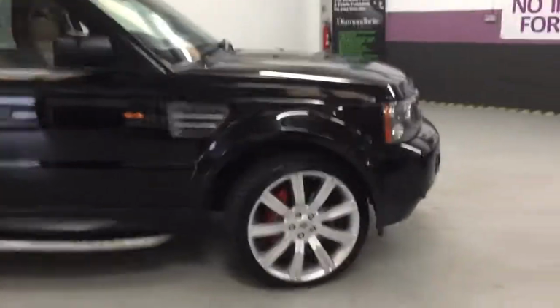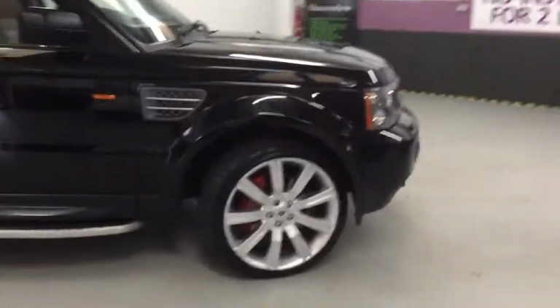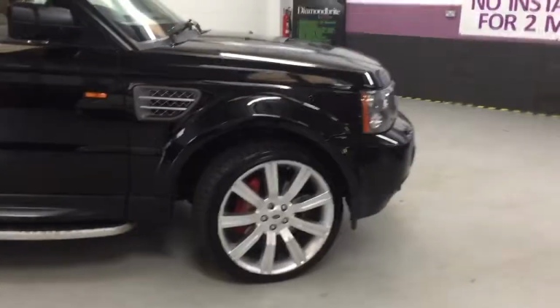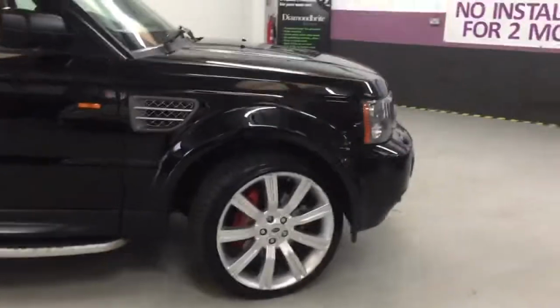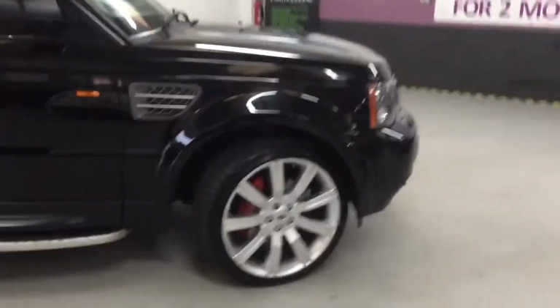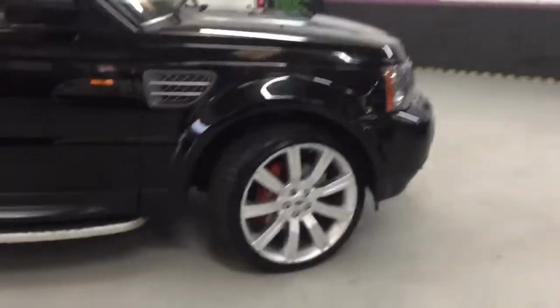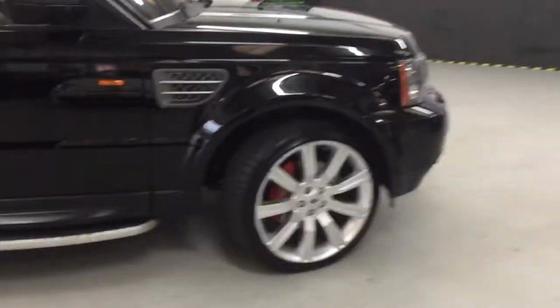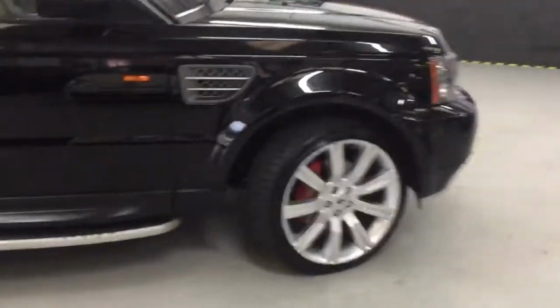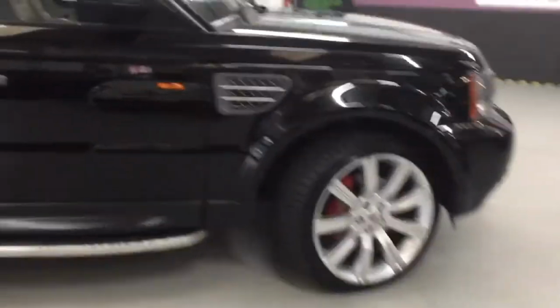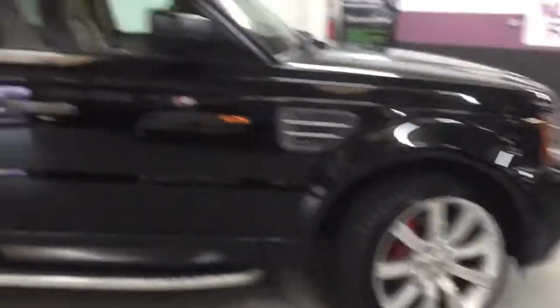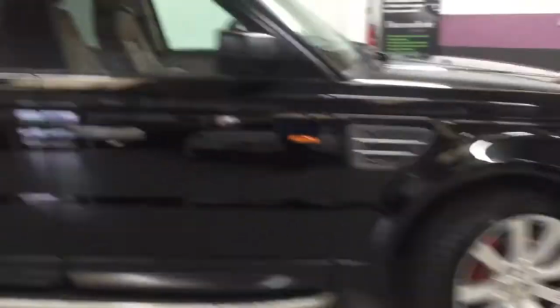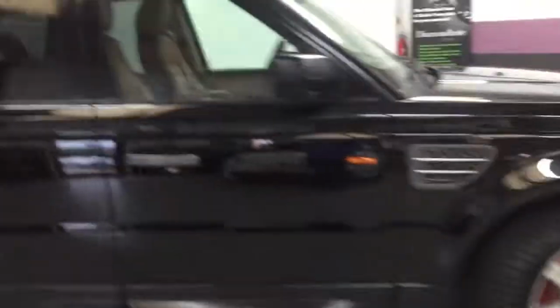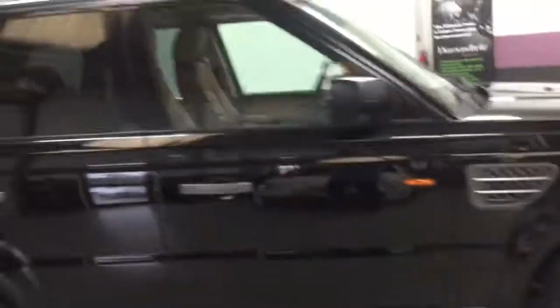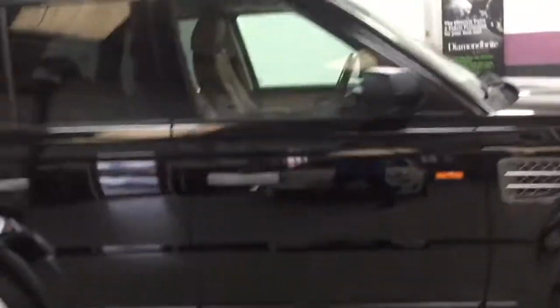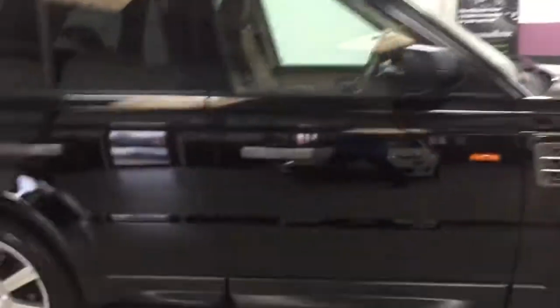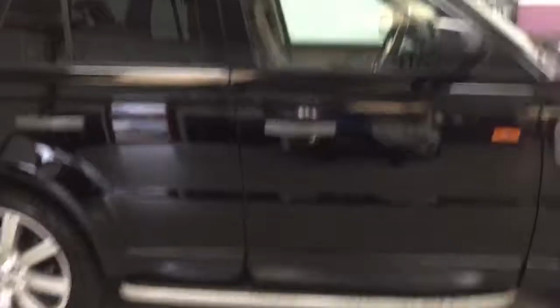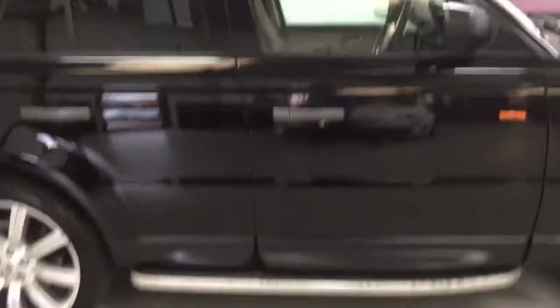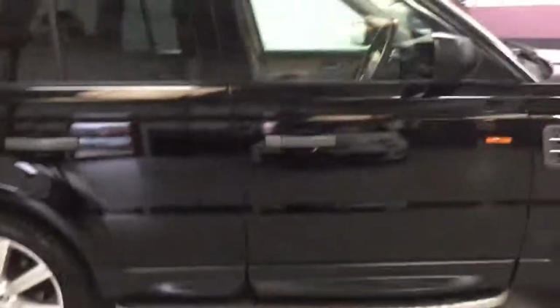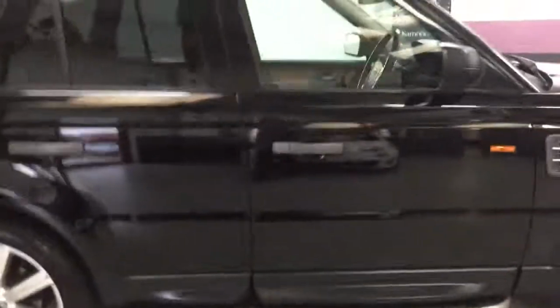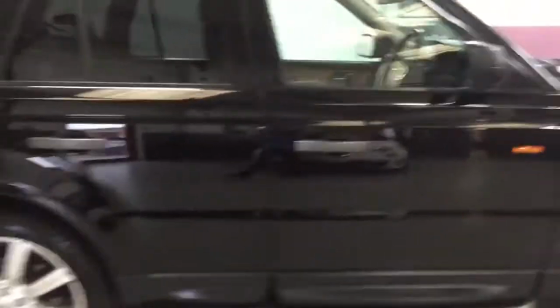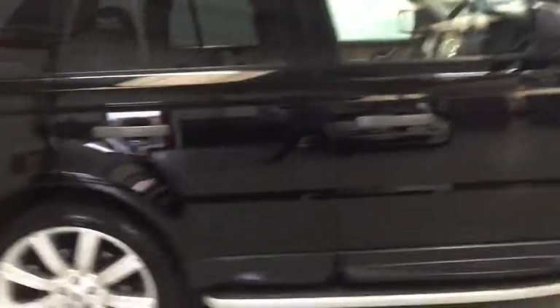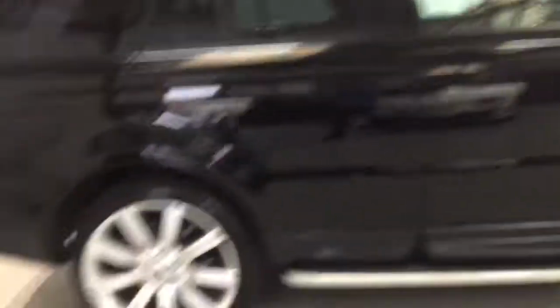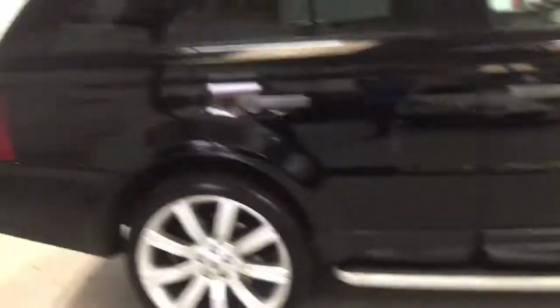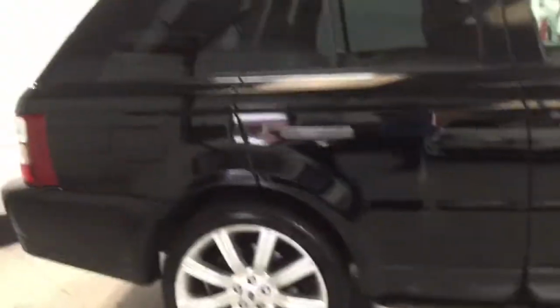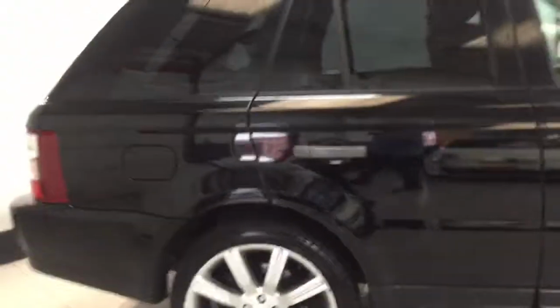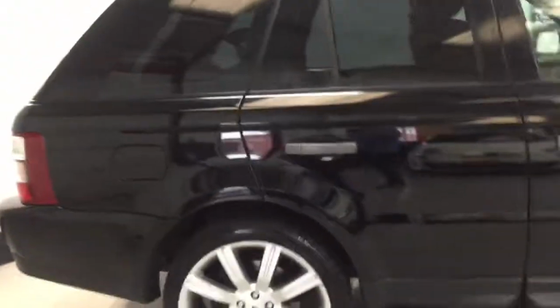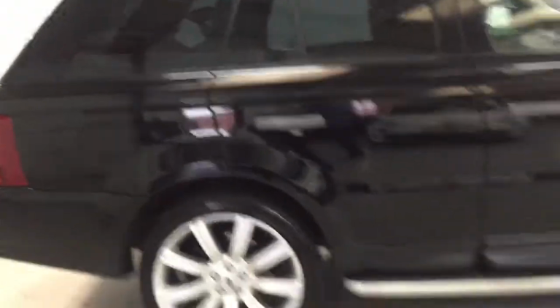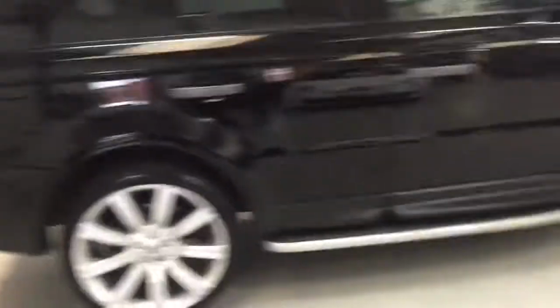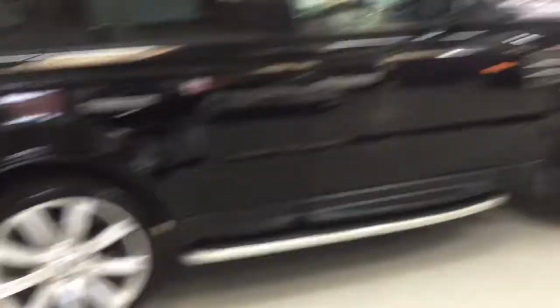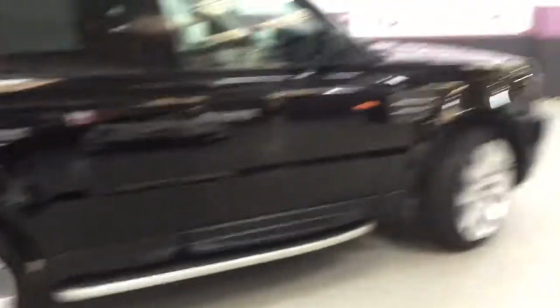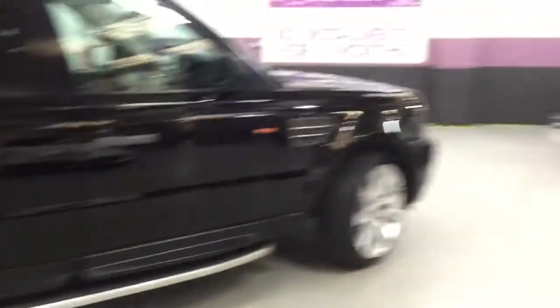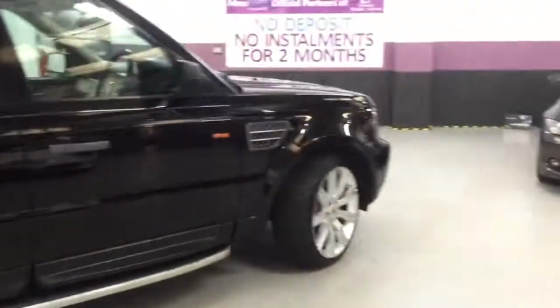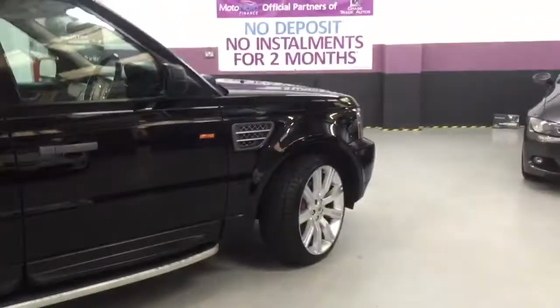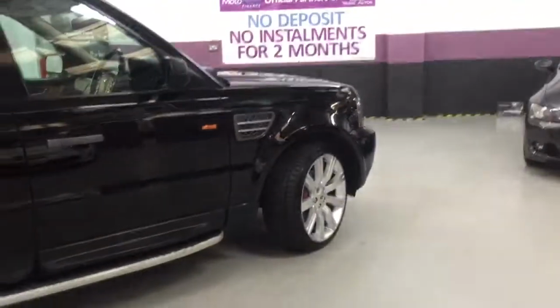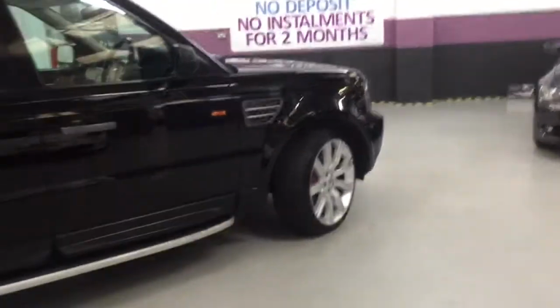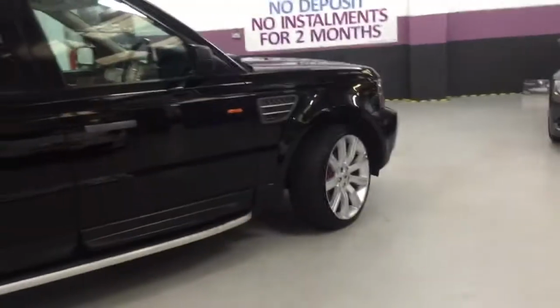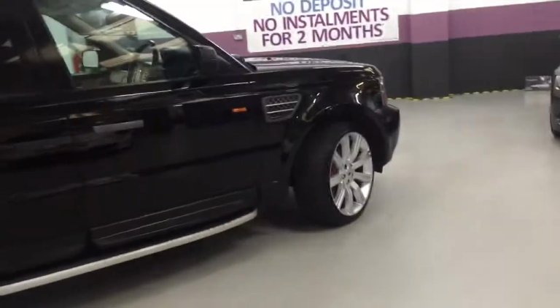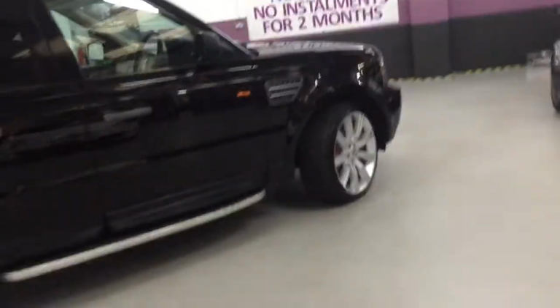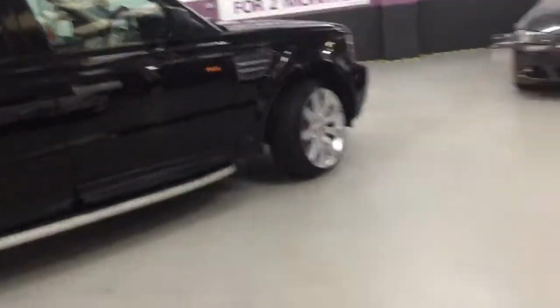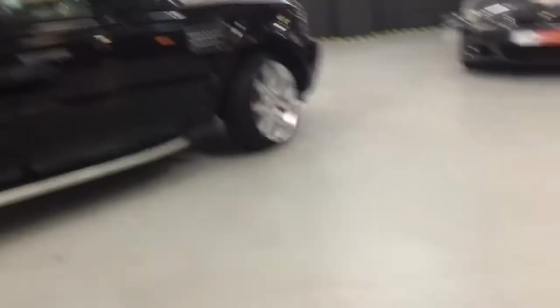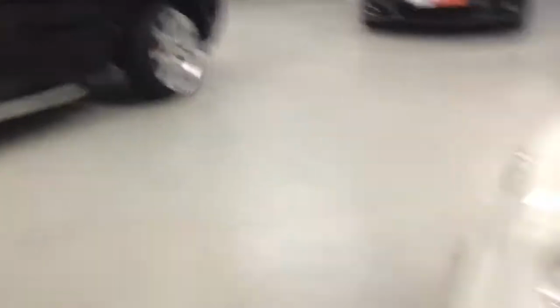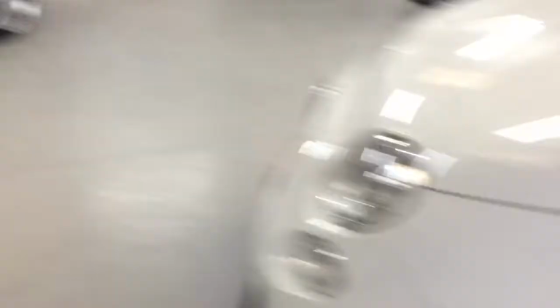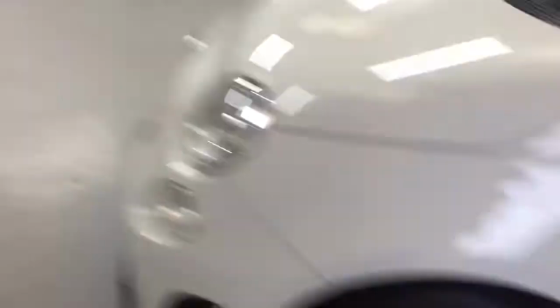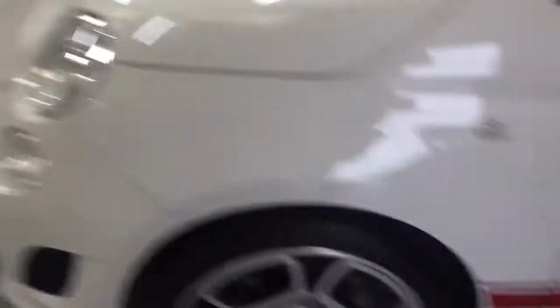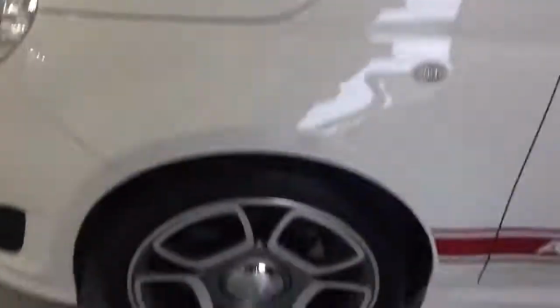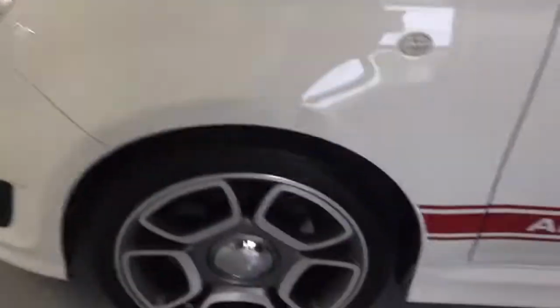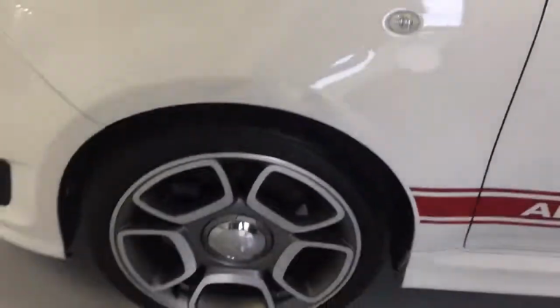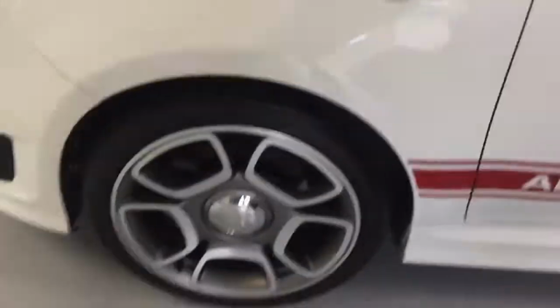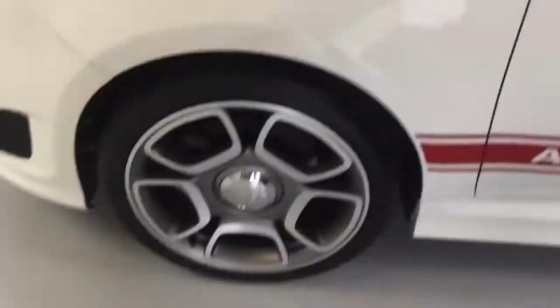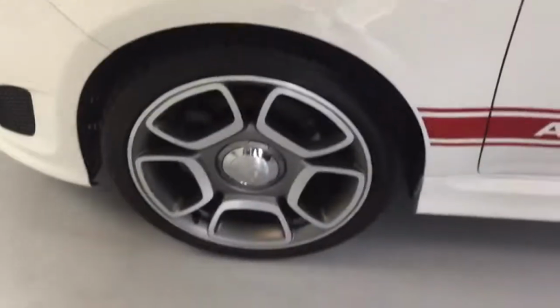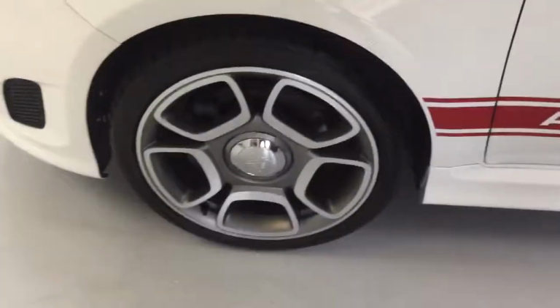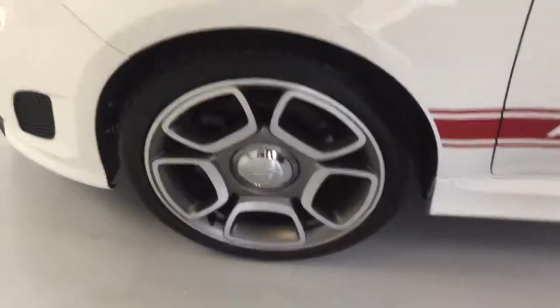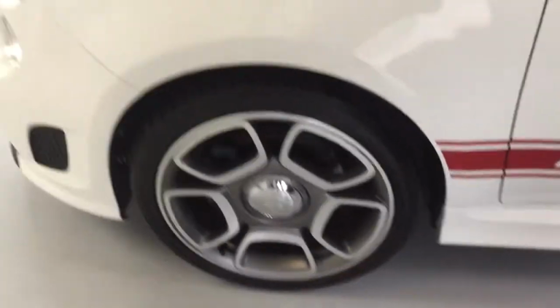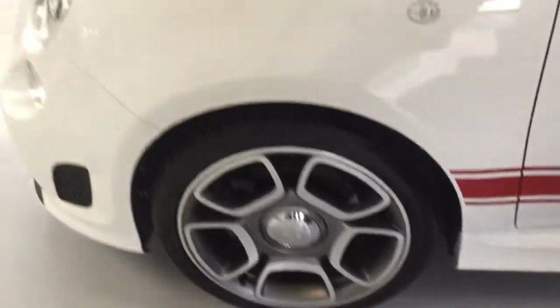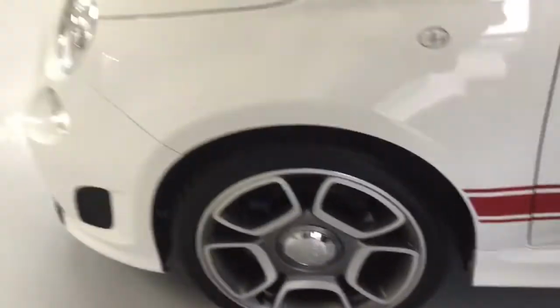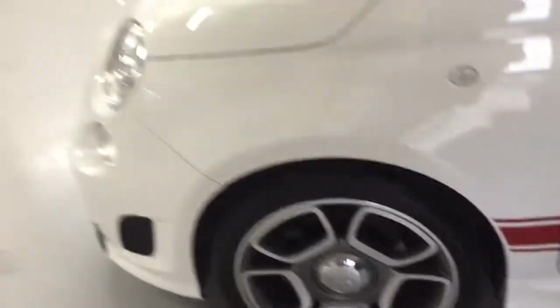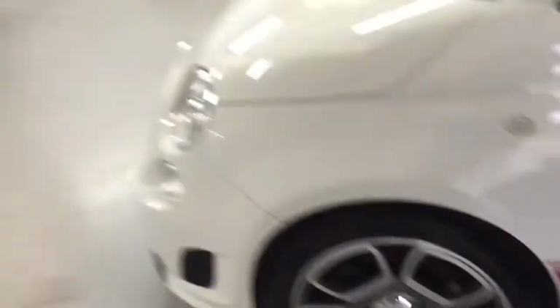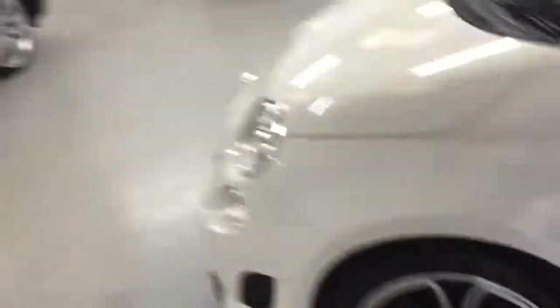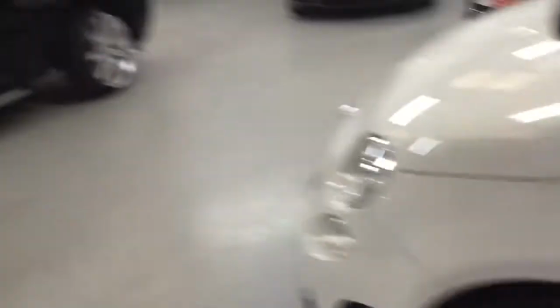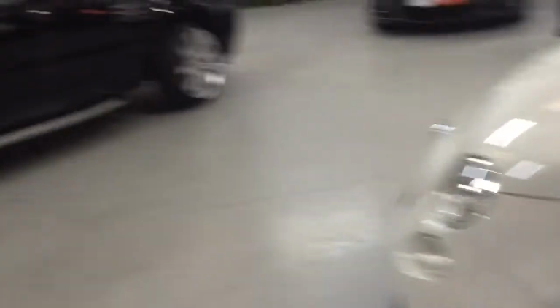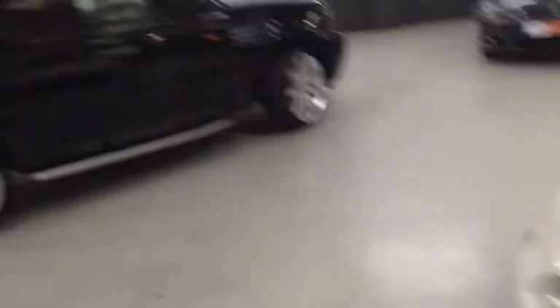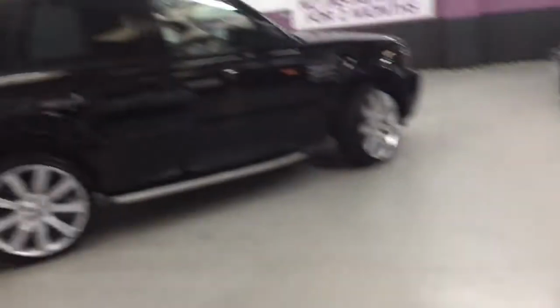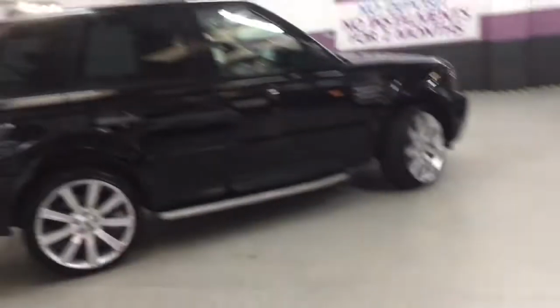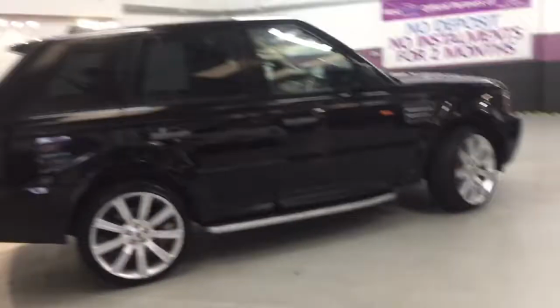The alloys have been refurbished down at our preparation centre in Cresswell, as we do with all our alloys. As you can see, all our alloys in the showroom are immaculate.